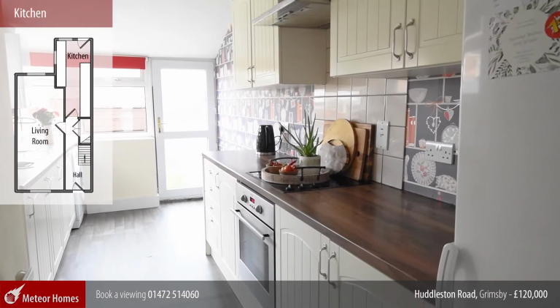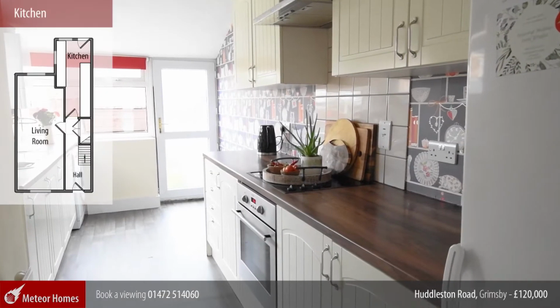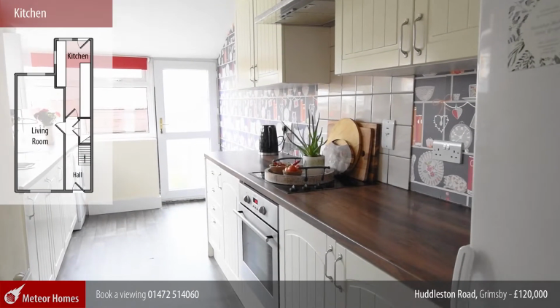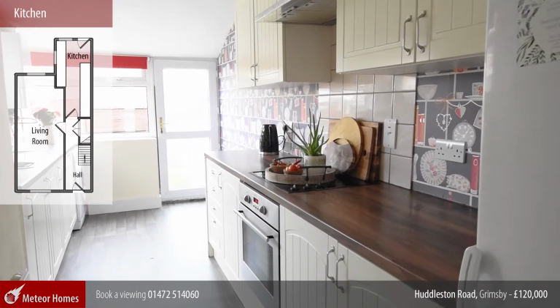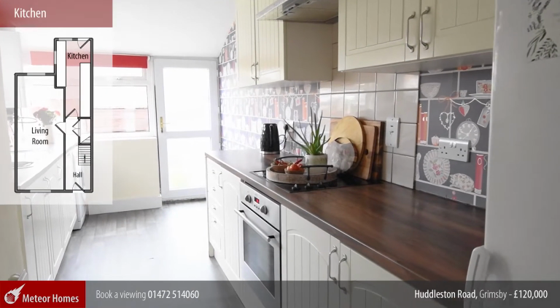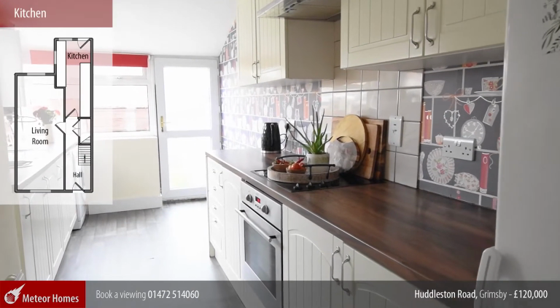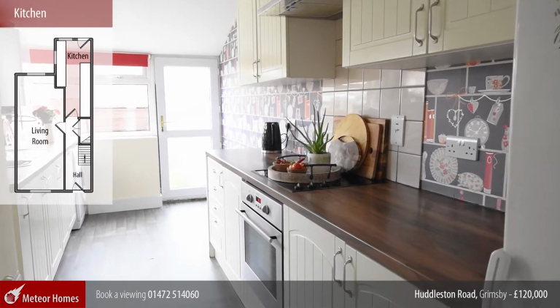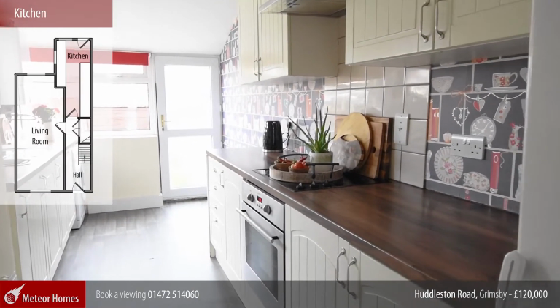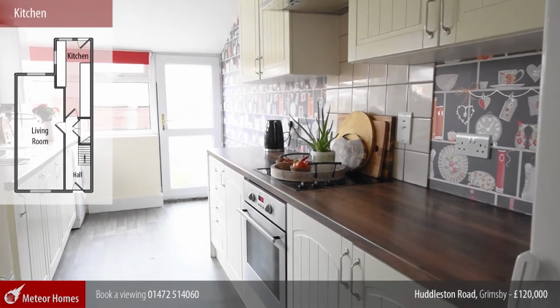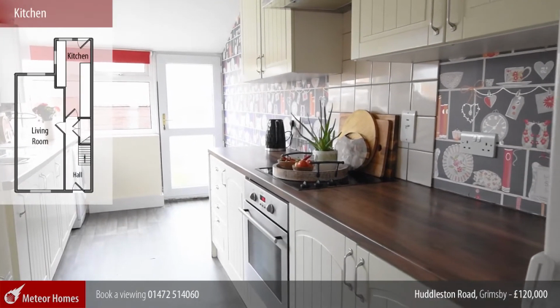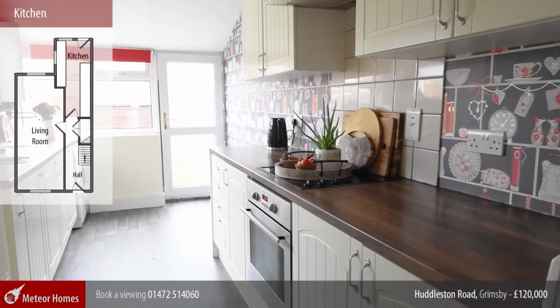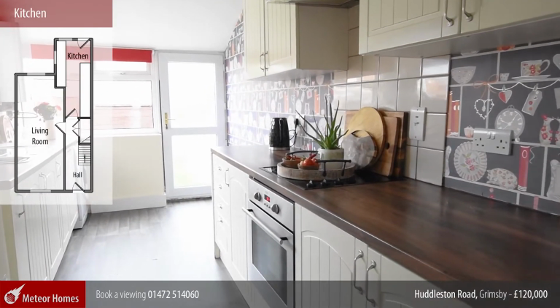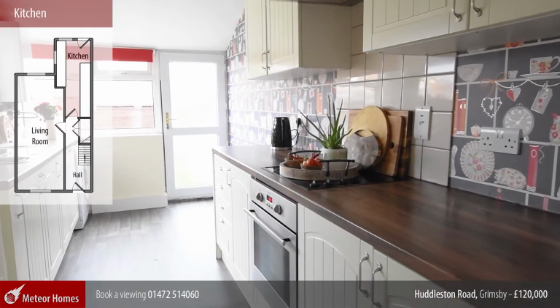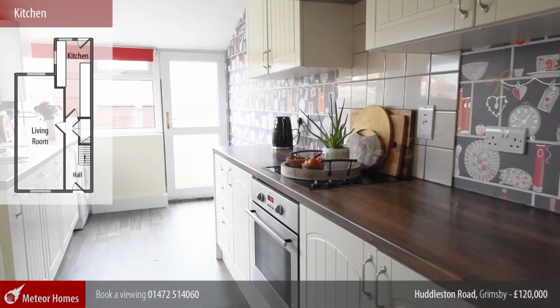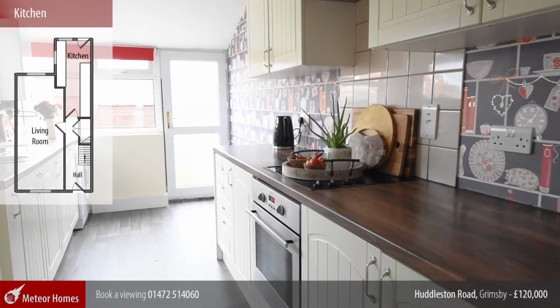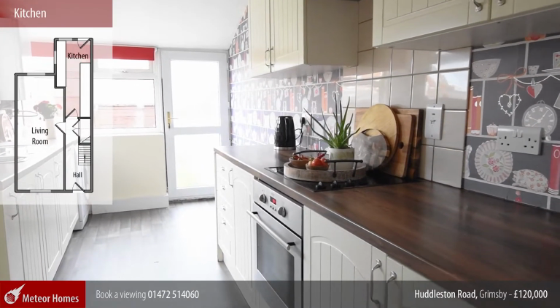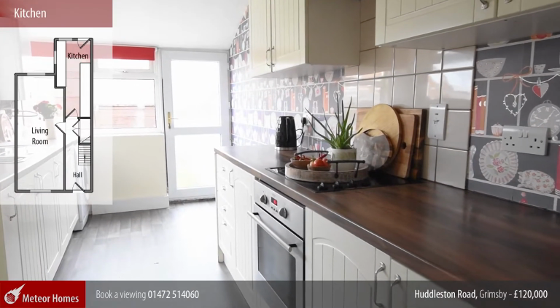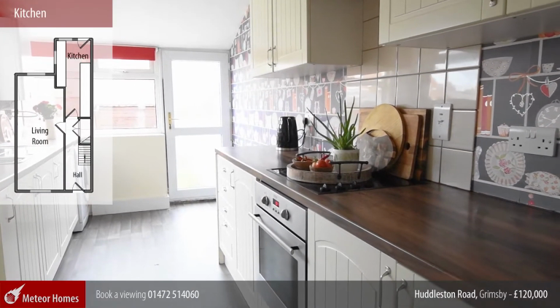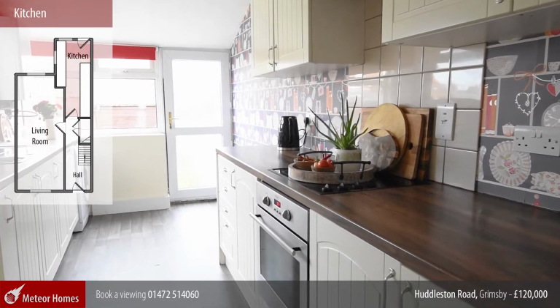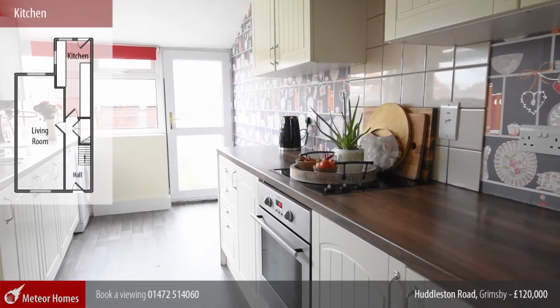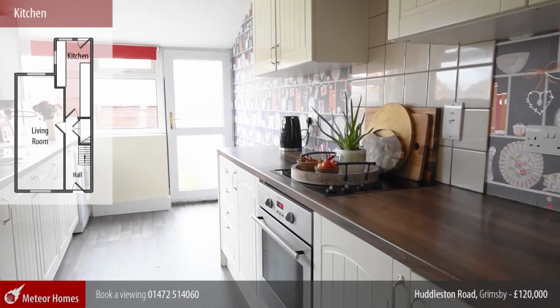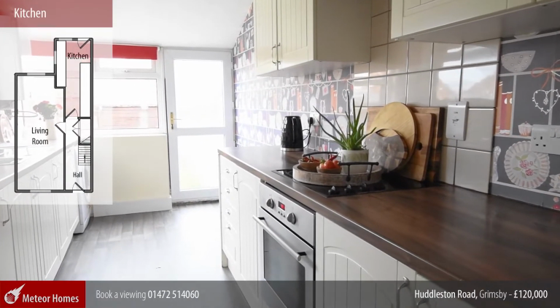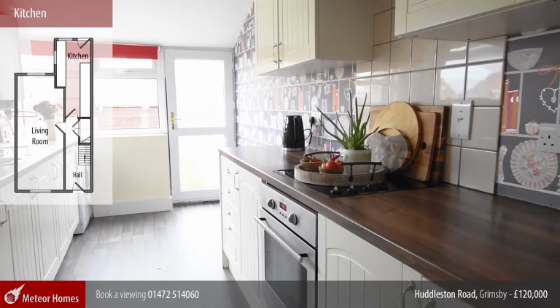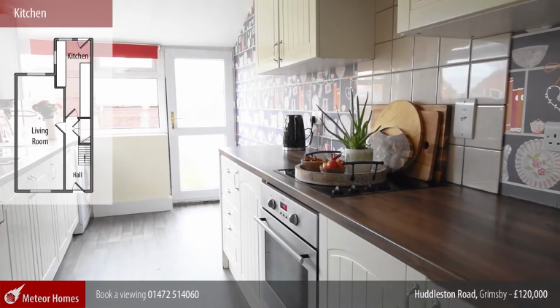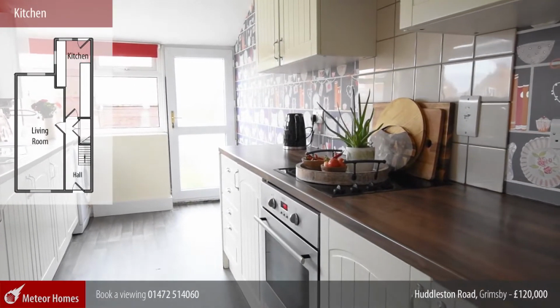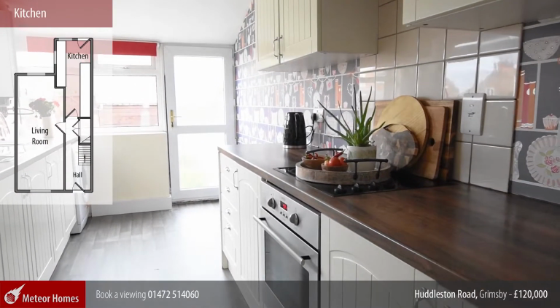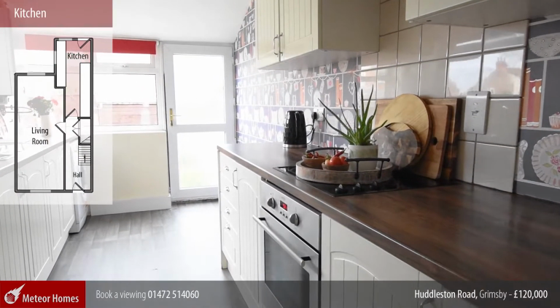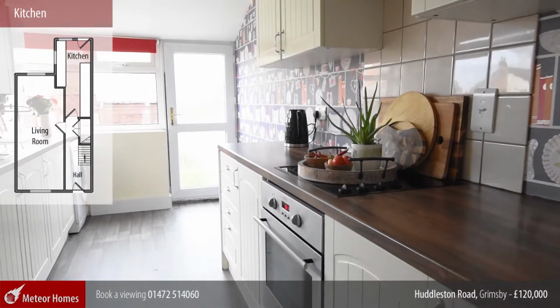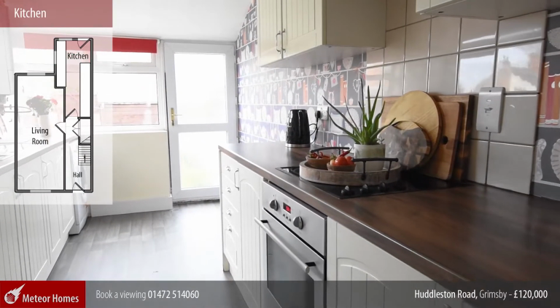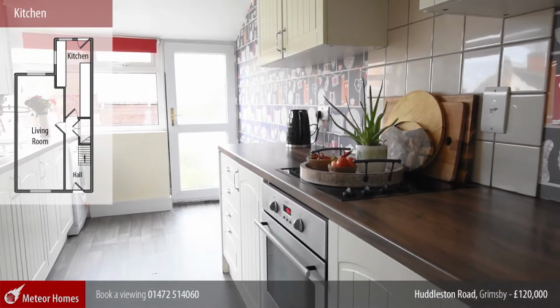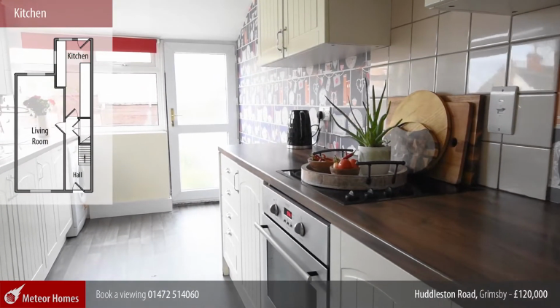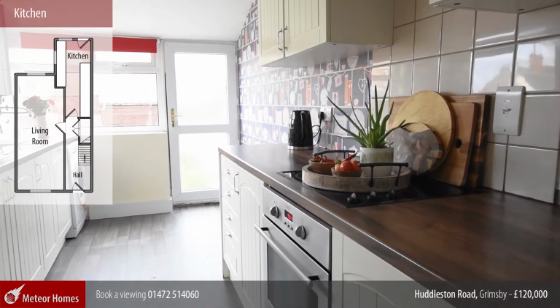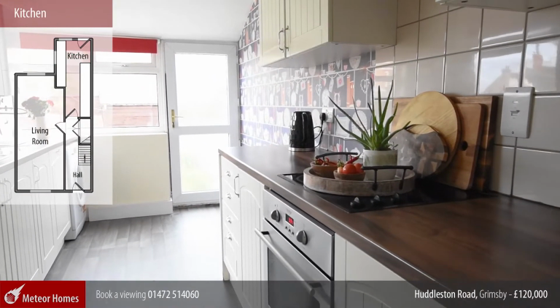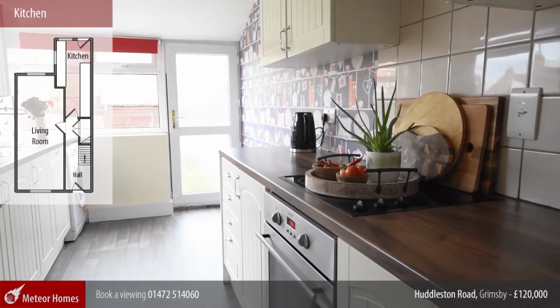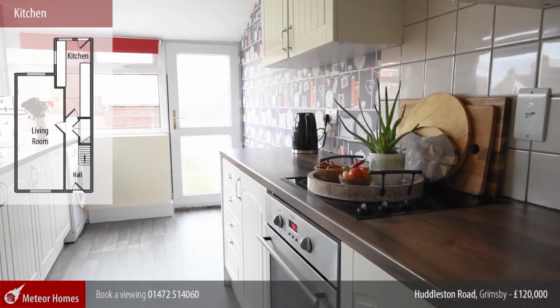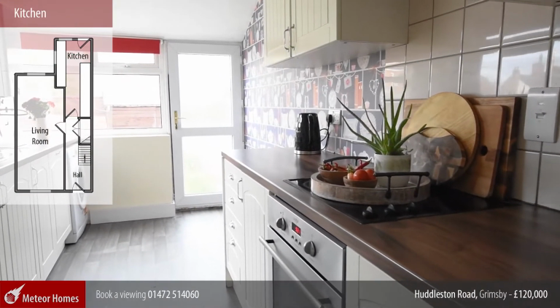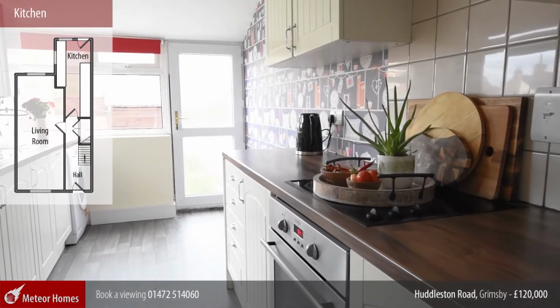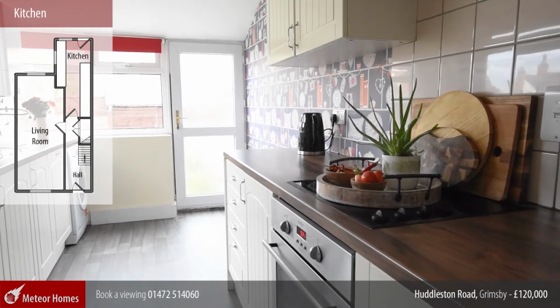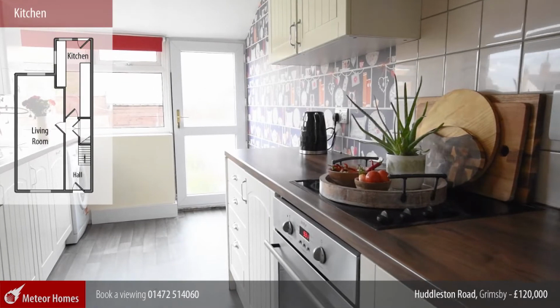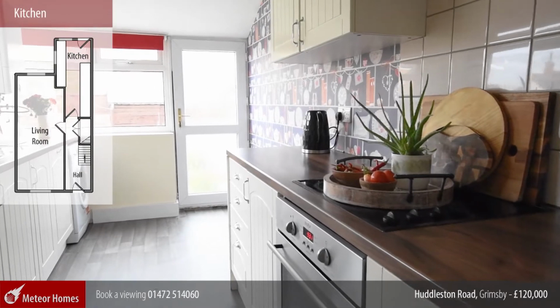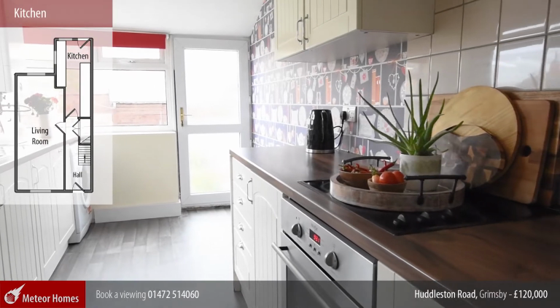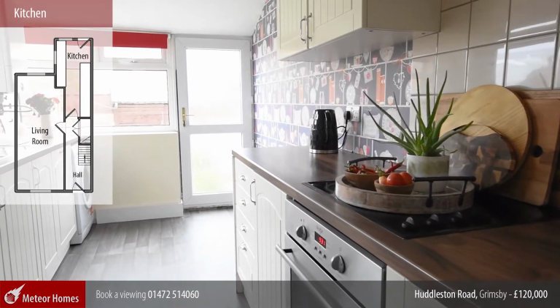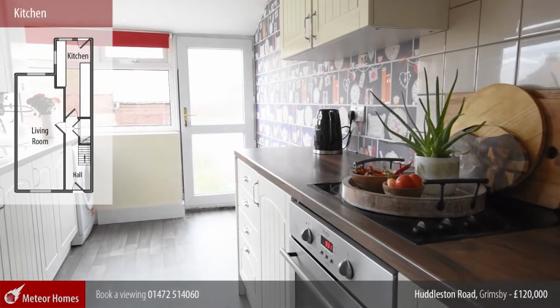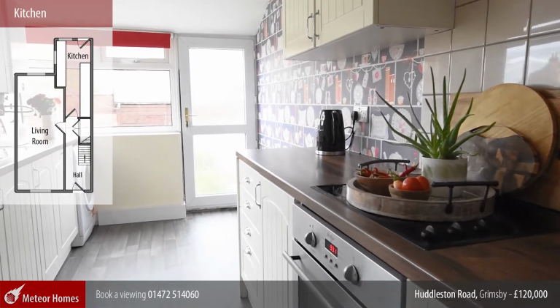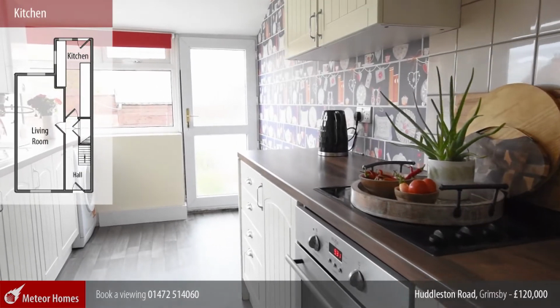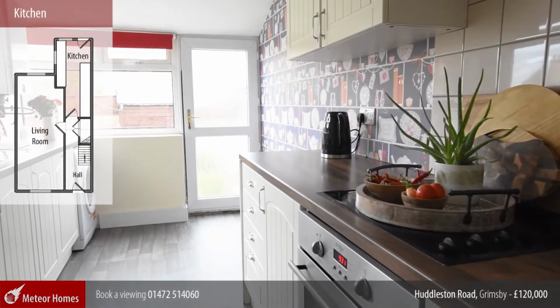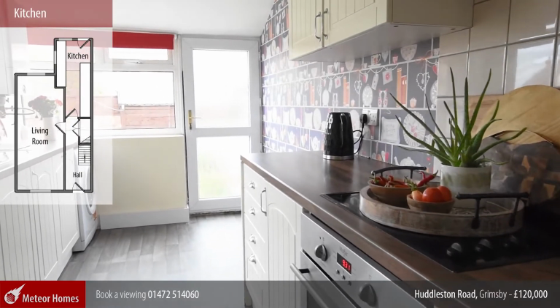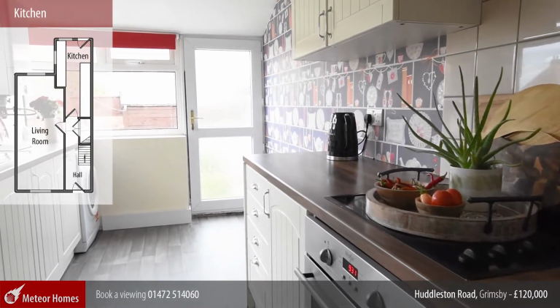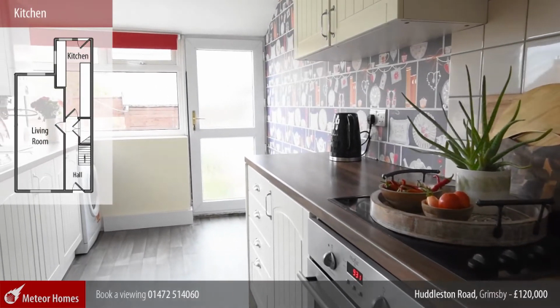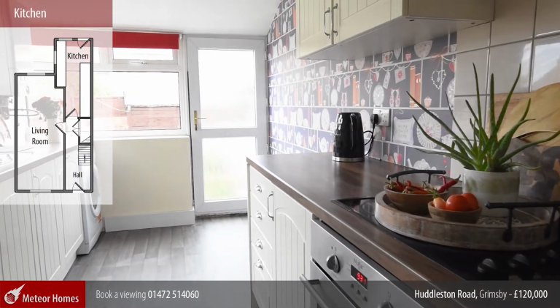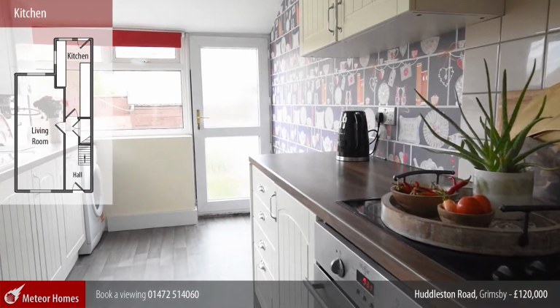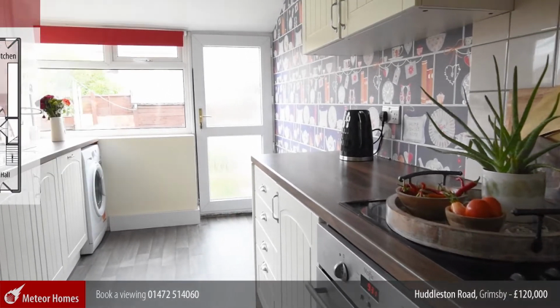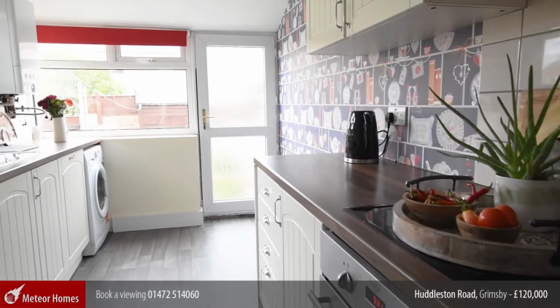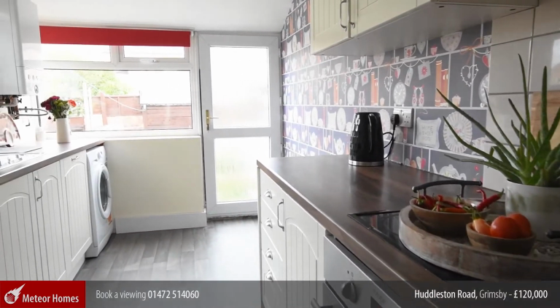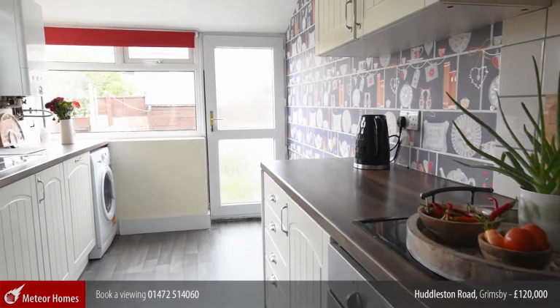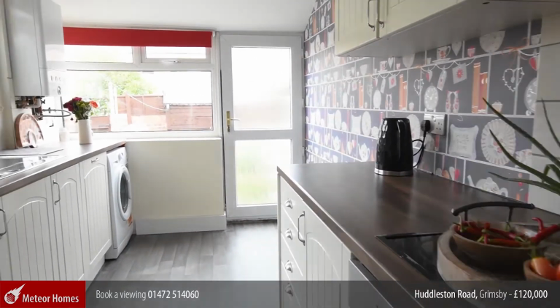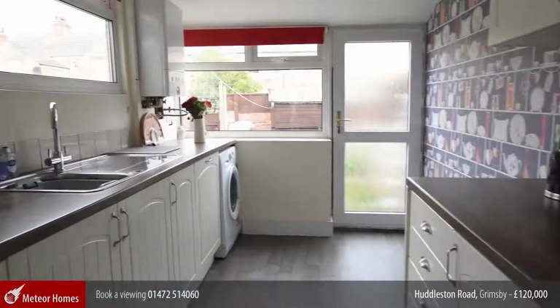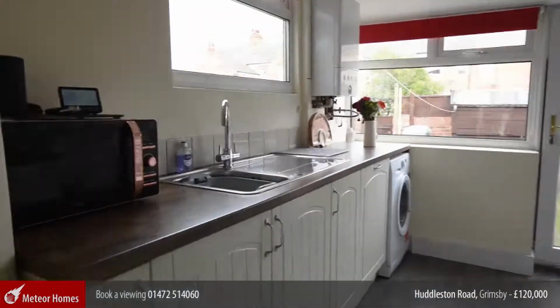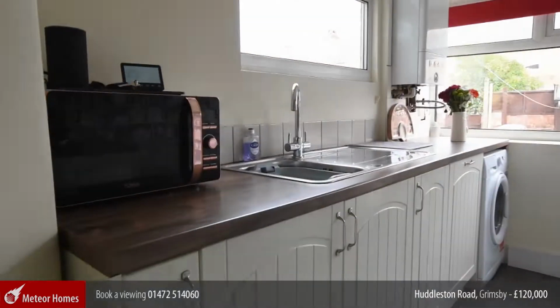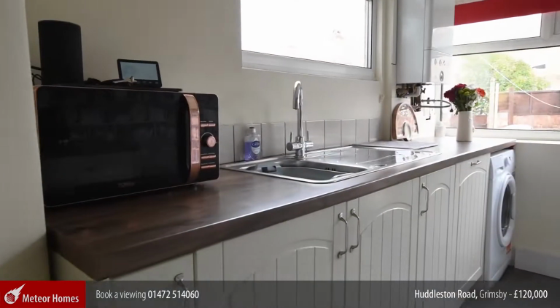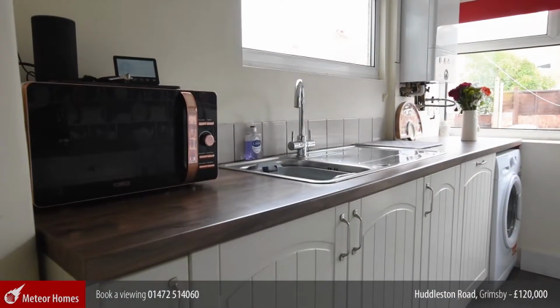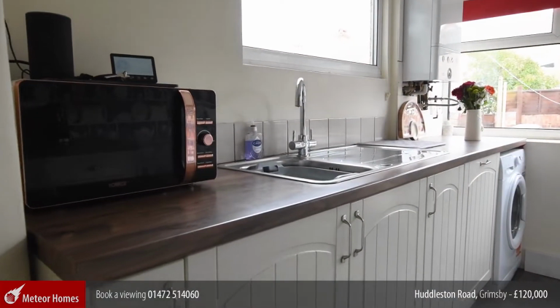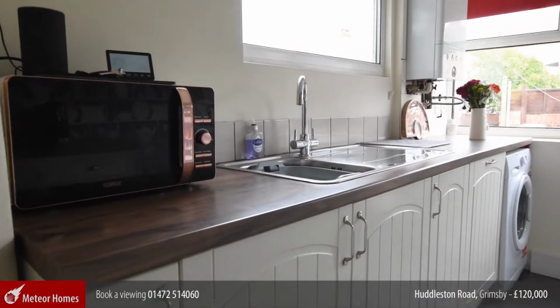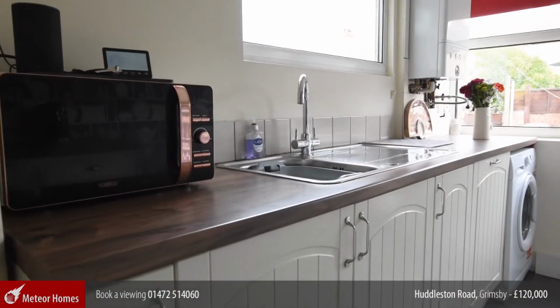To the rear is this nice kitchen with plenty of cupboard space and again a nice light and airy feel with dual aspect windows.